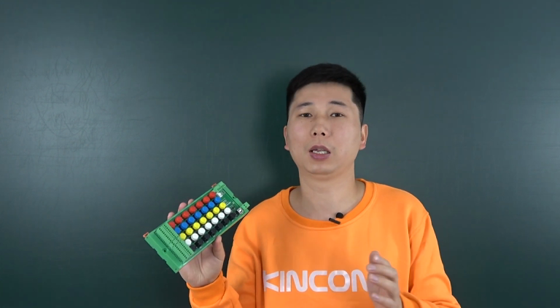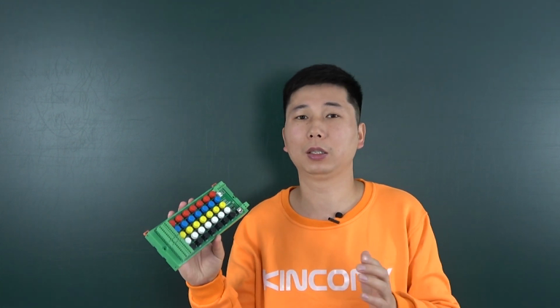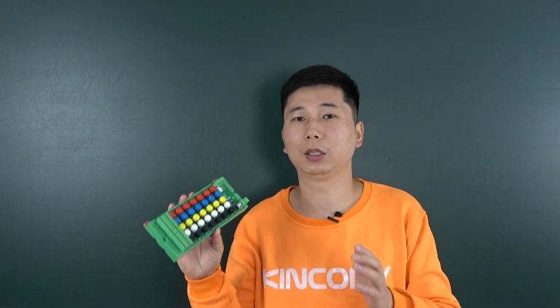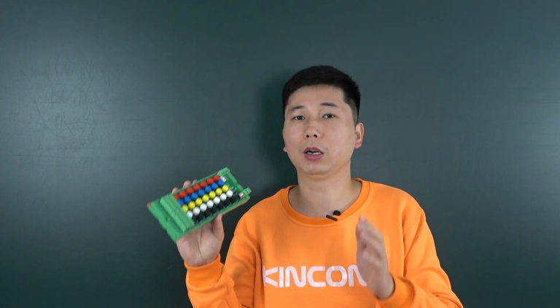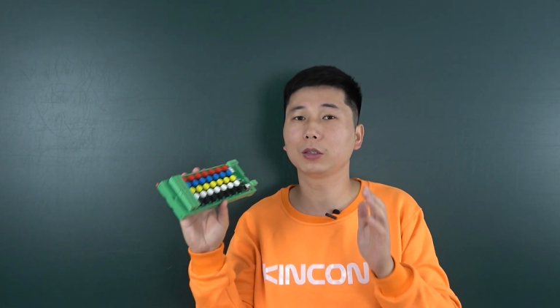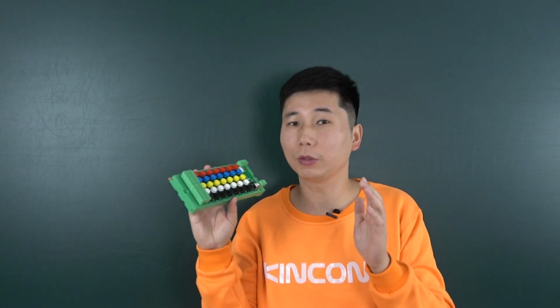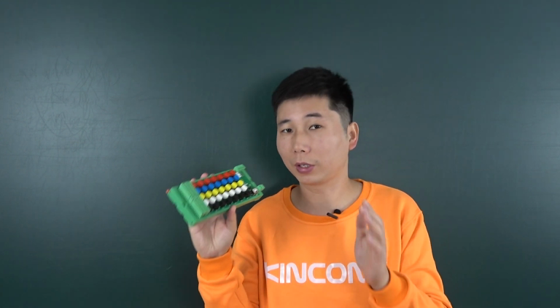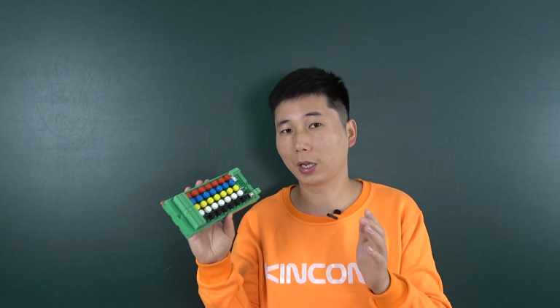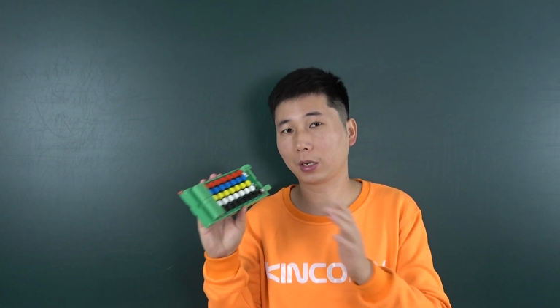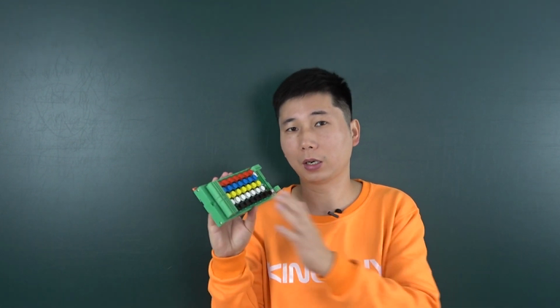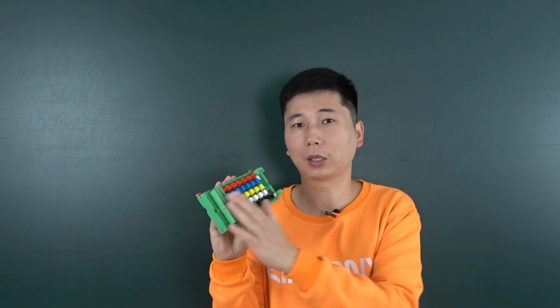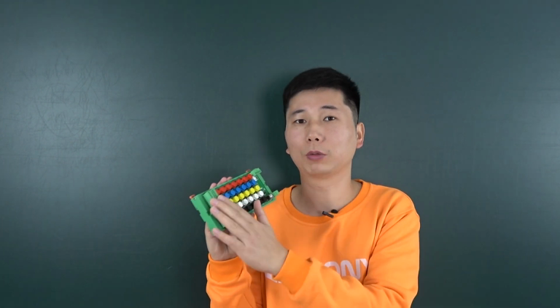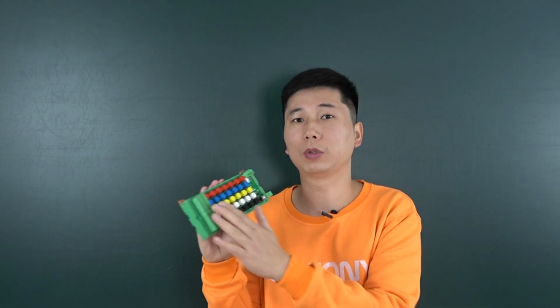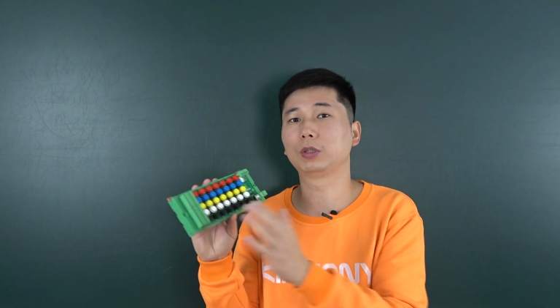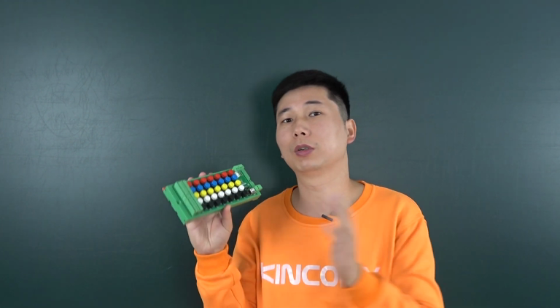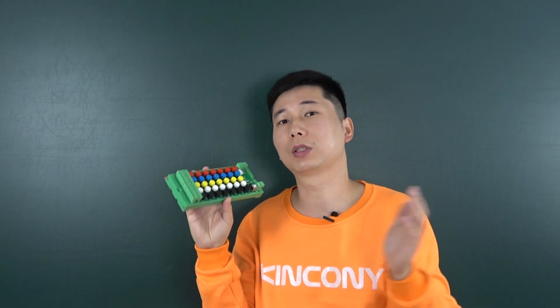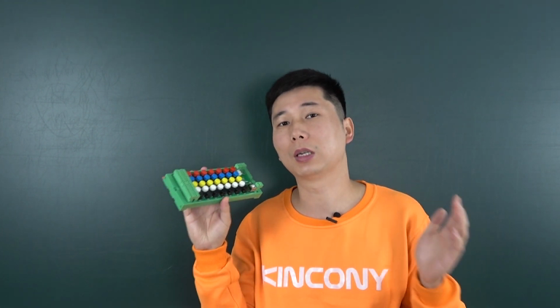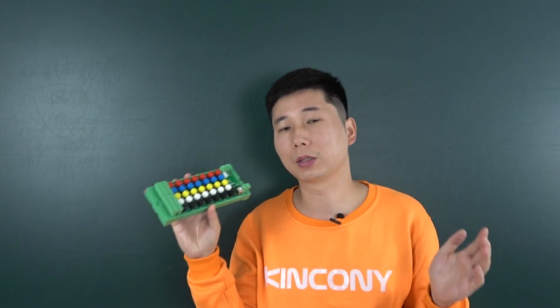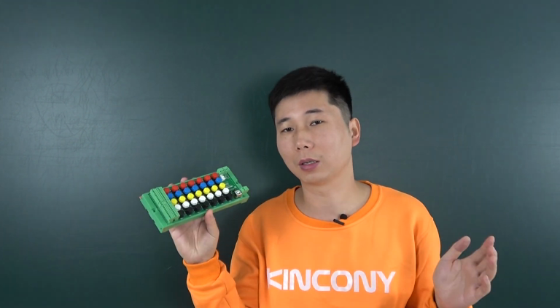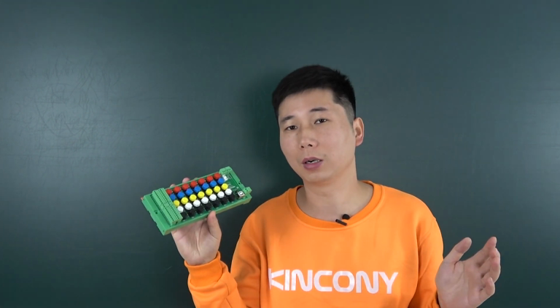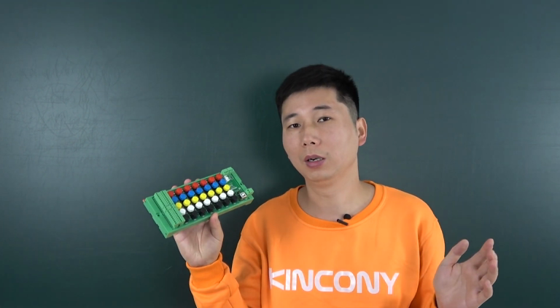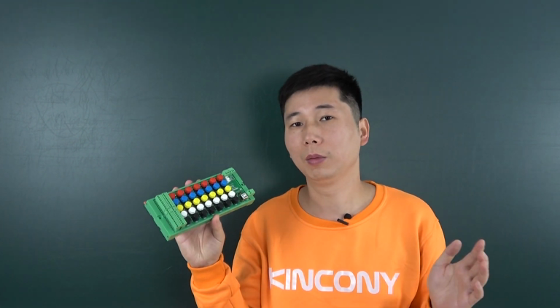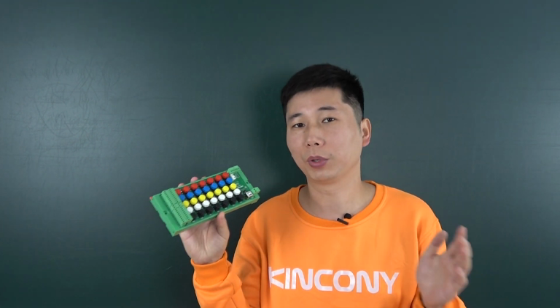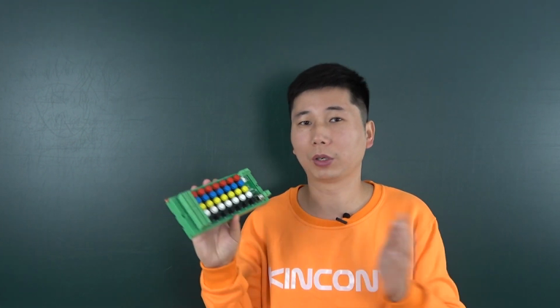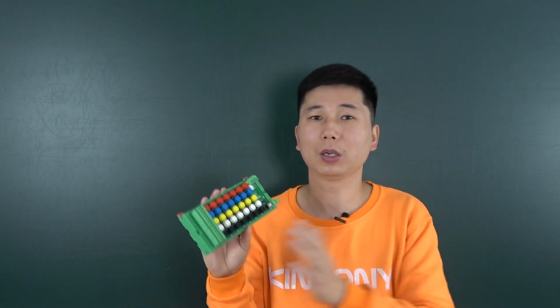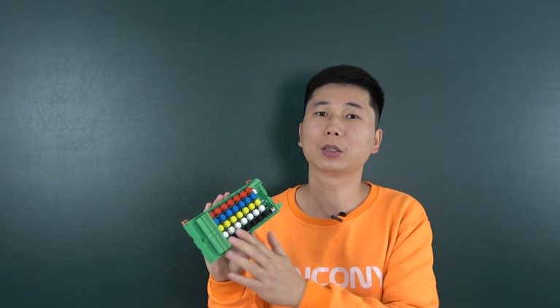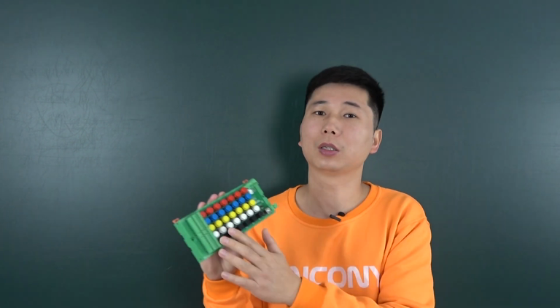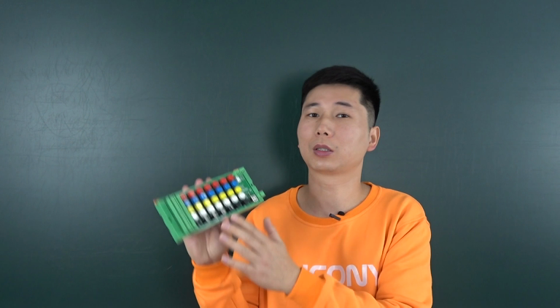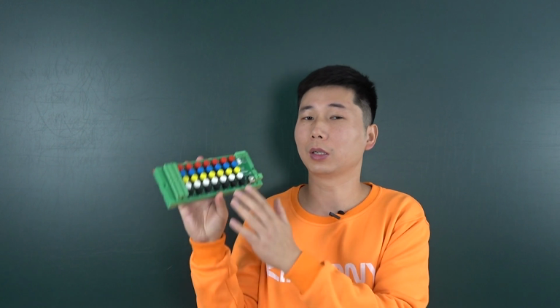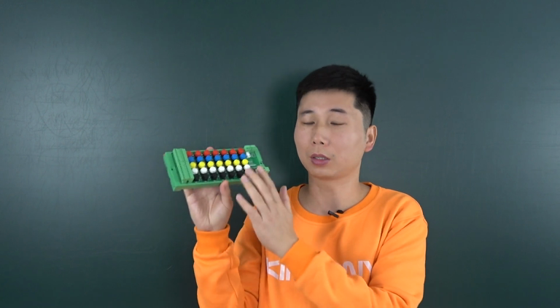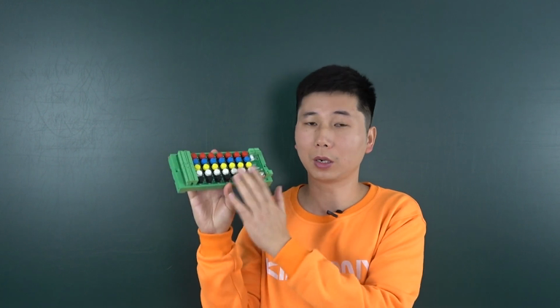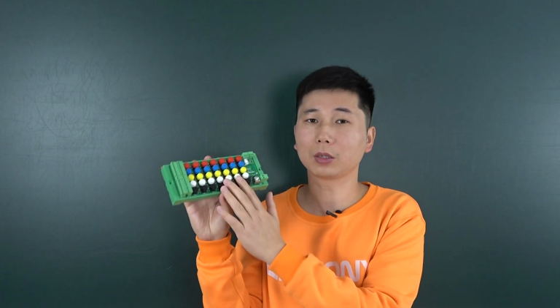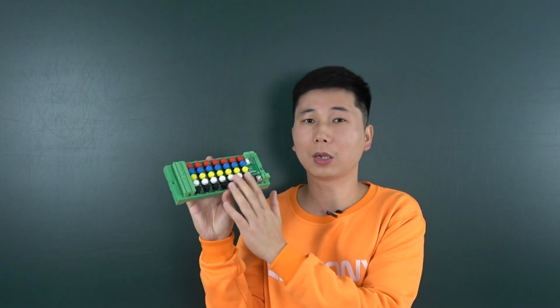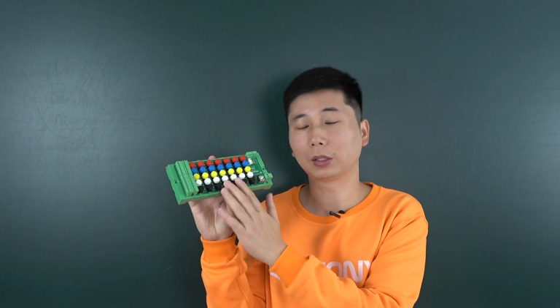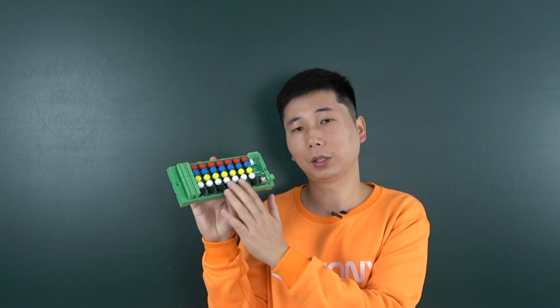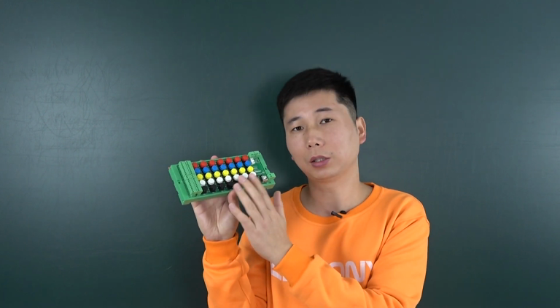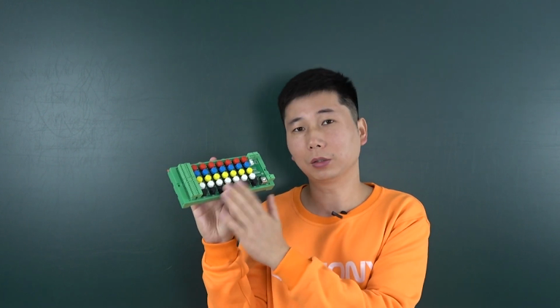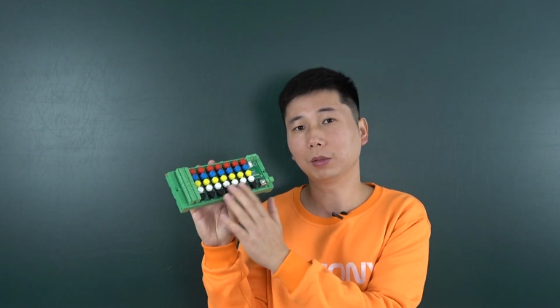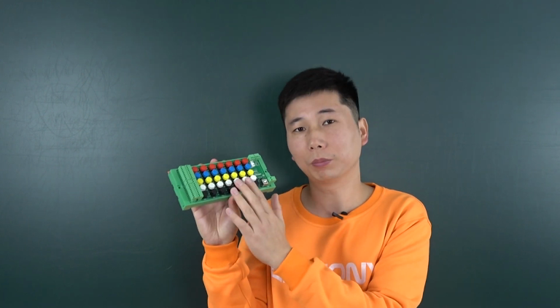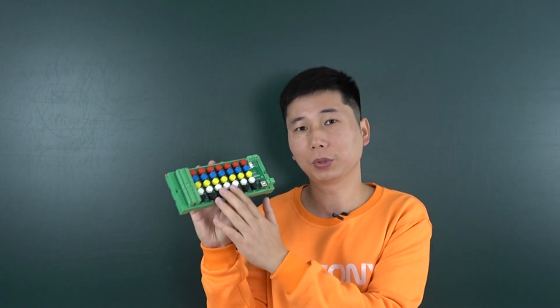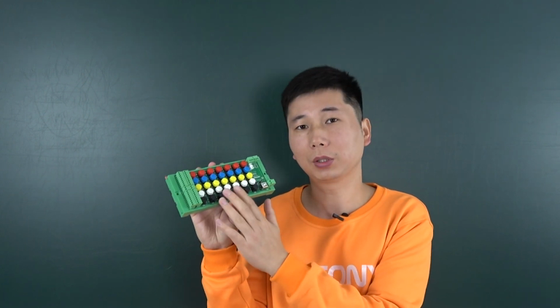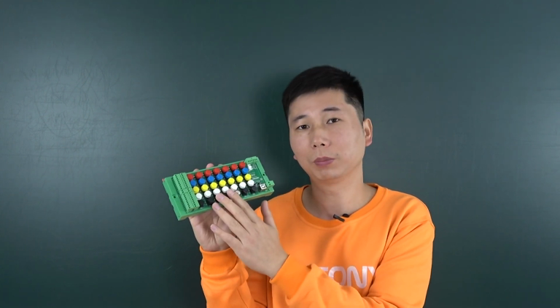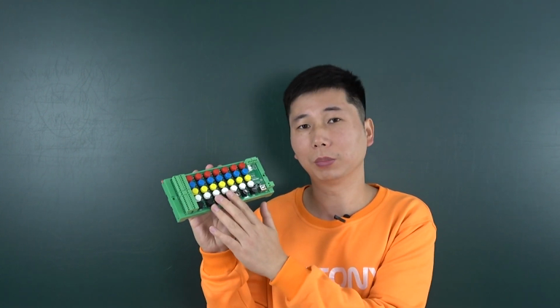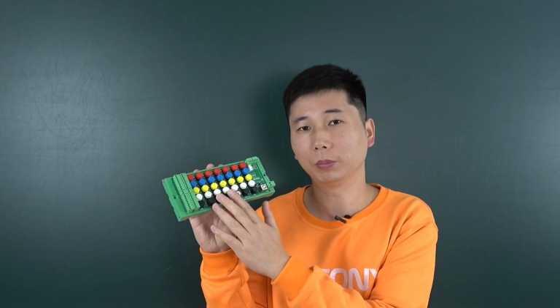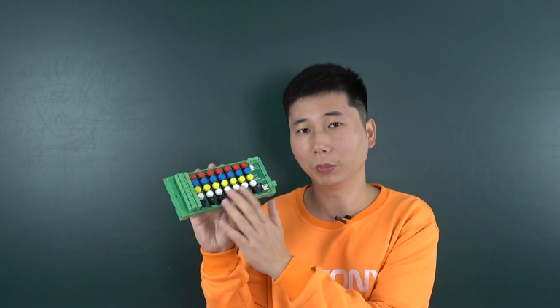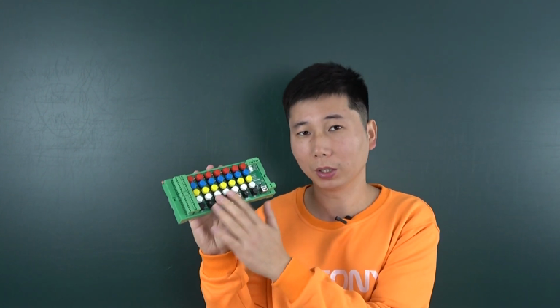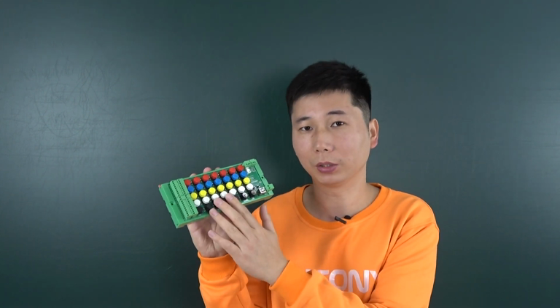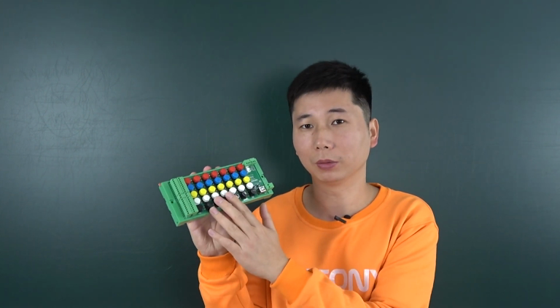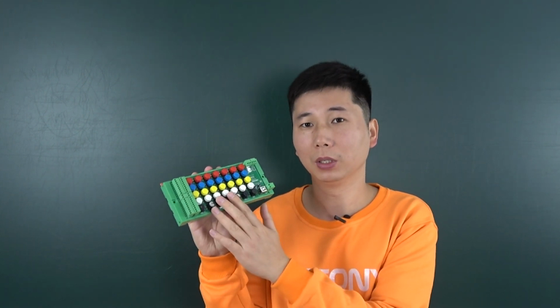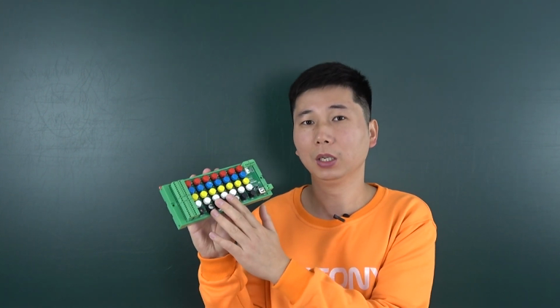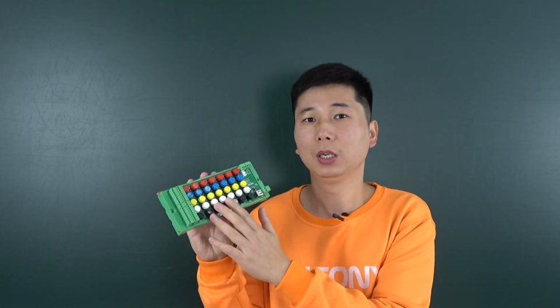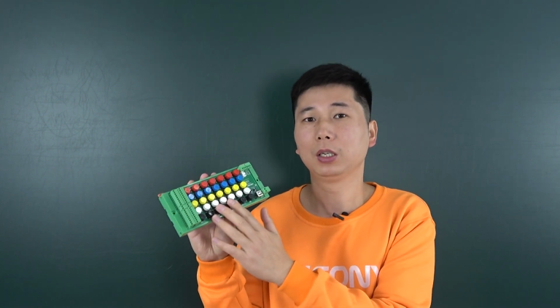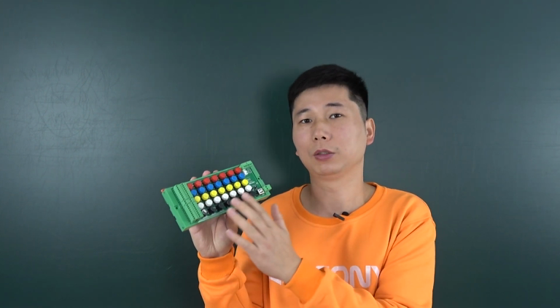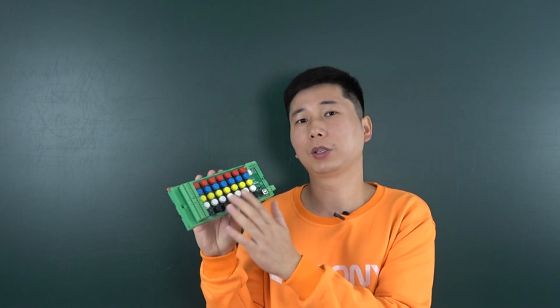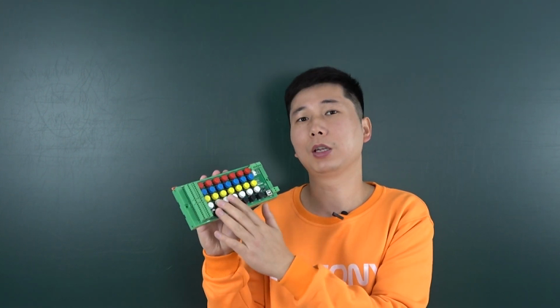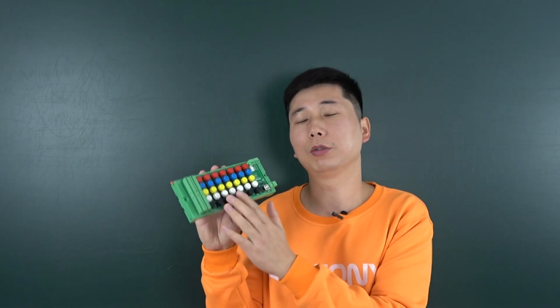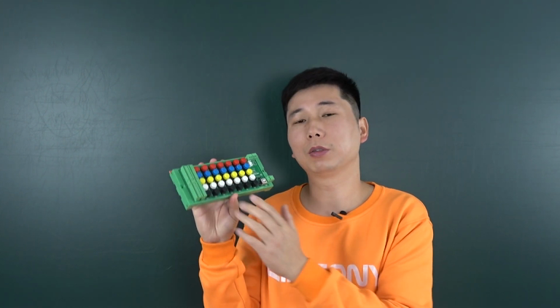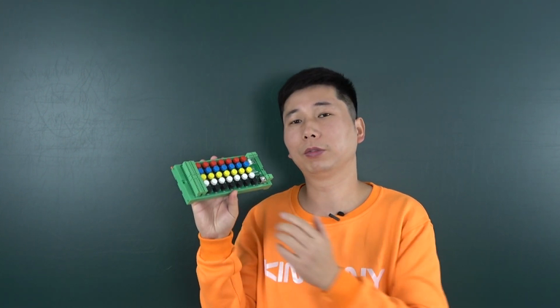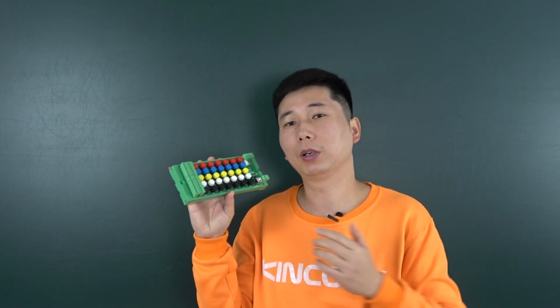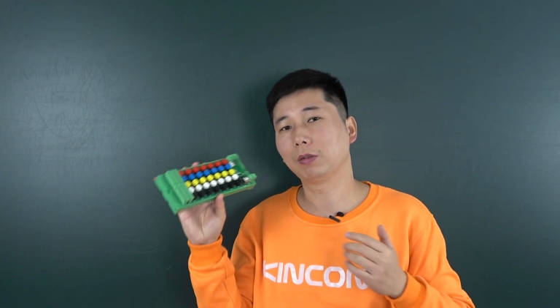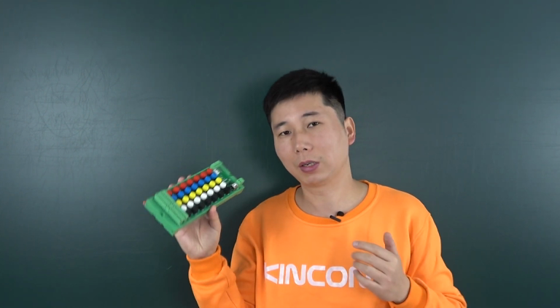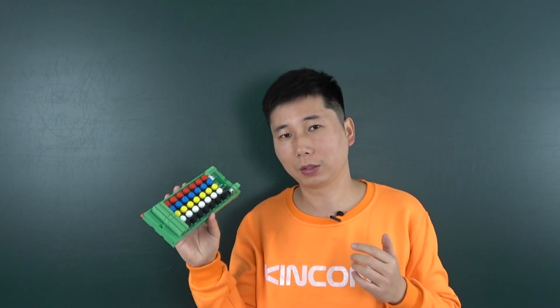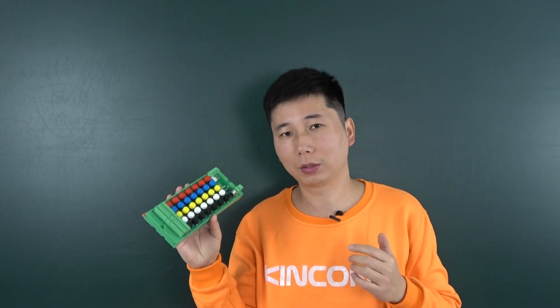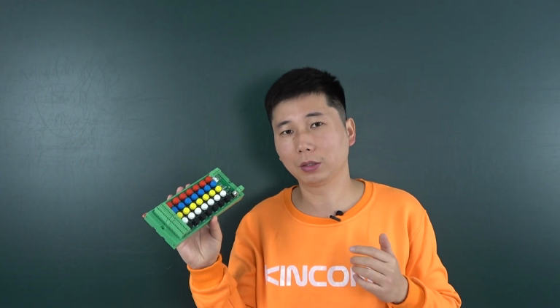You can also connect with your sensor, because it's a digital input module as well. So you can use it for Home Assistant.